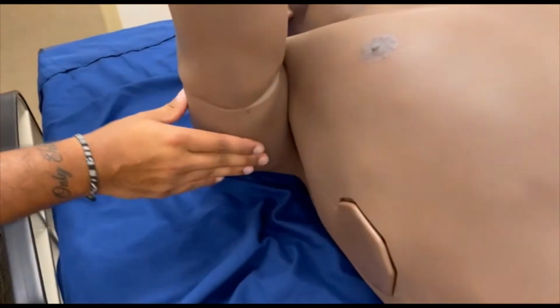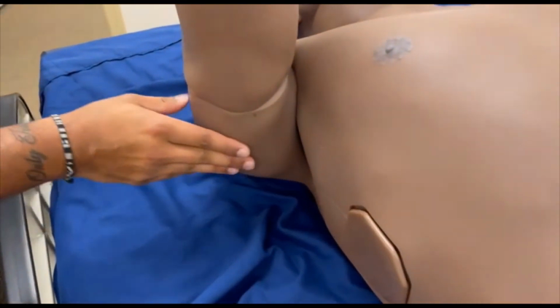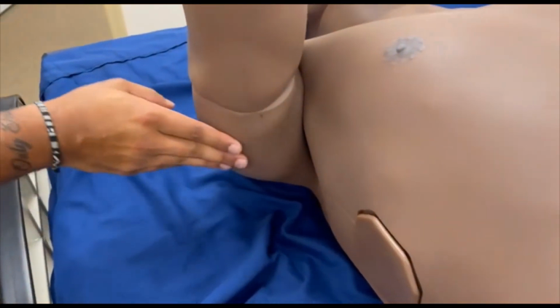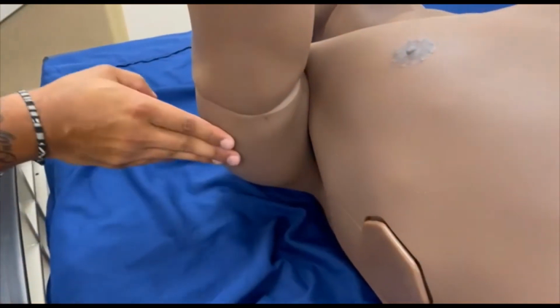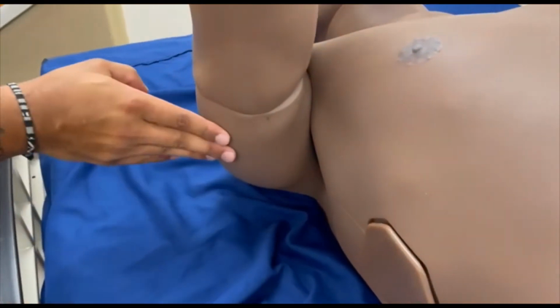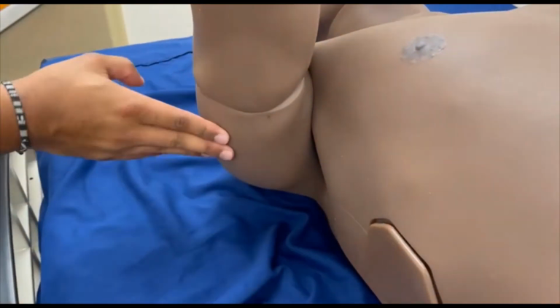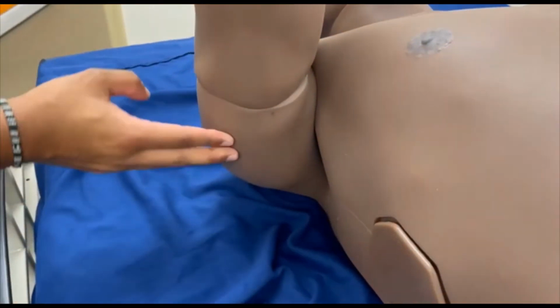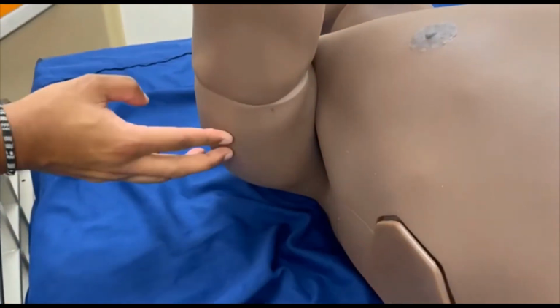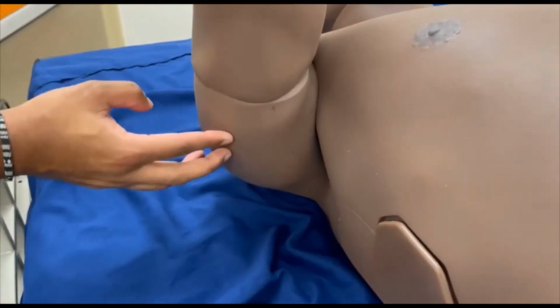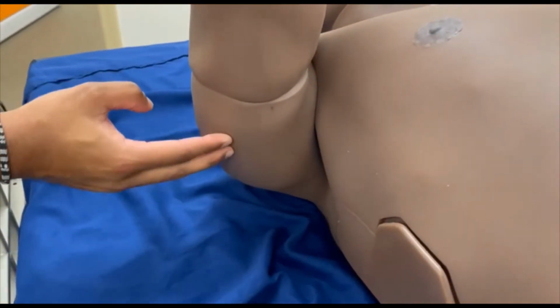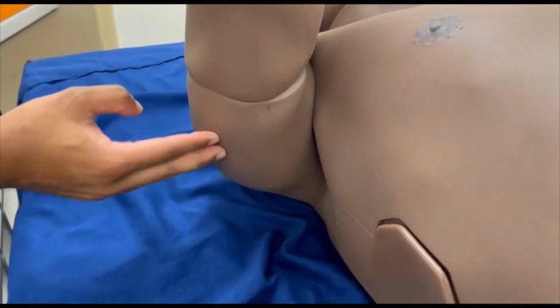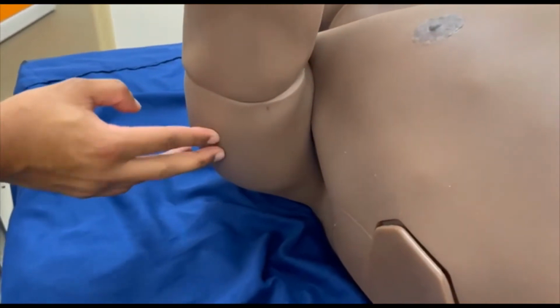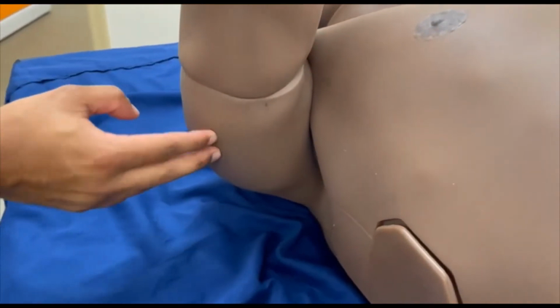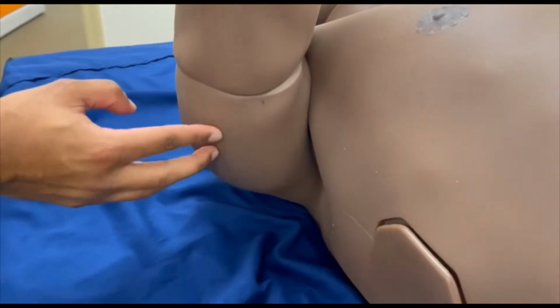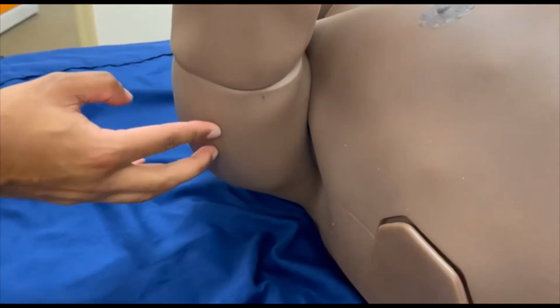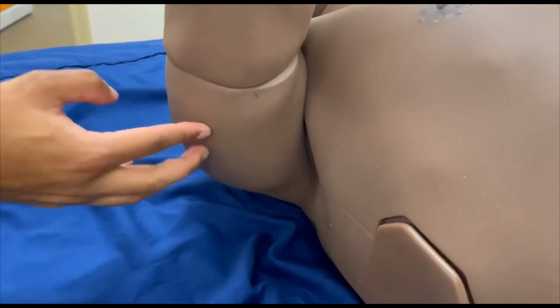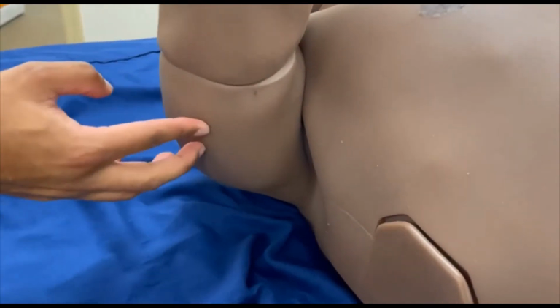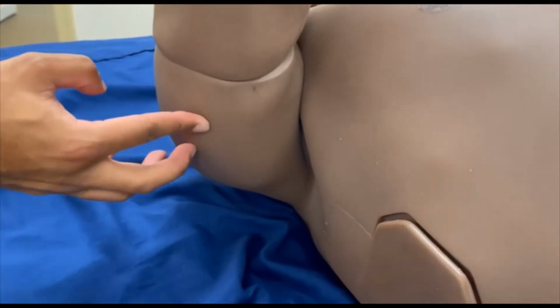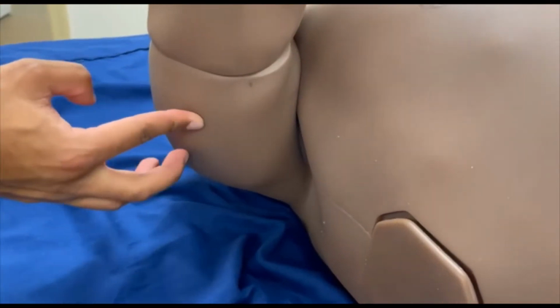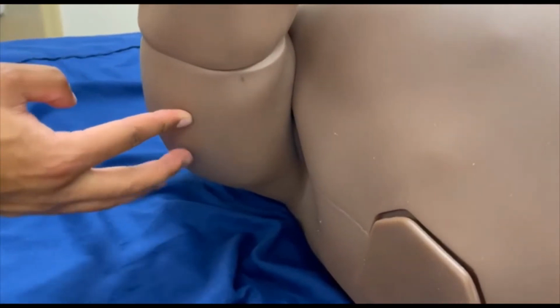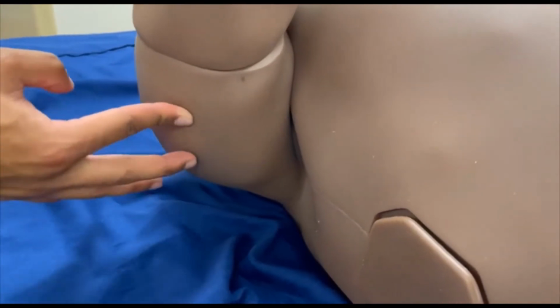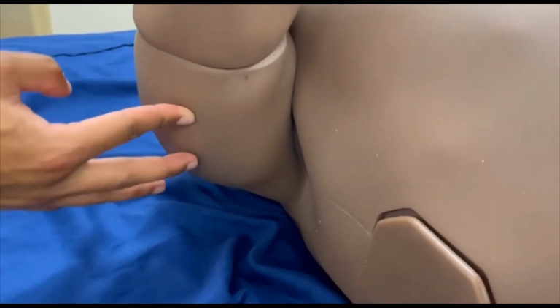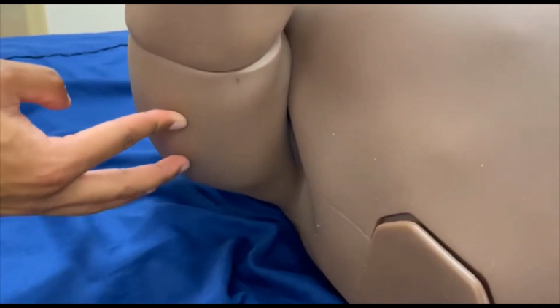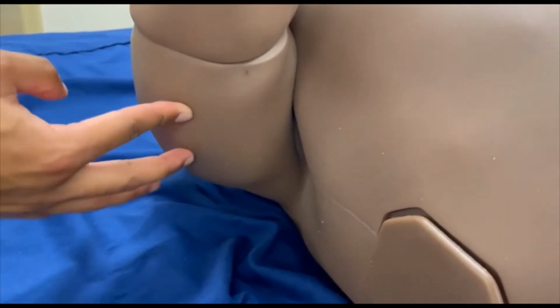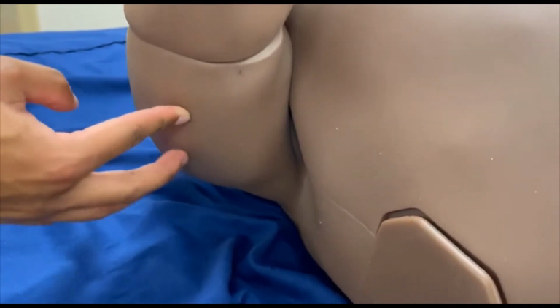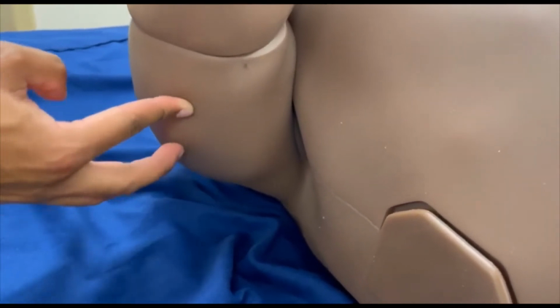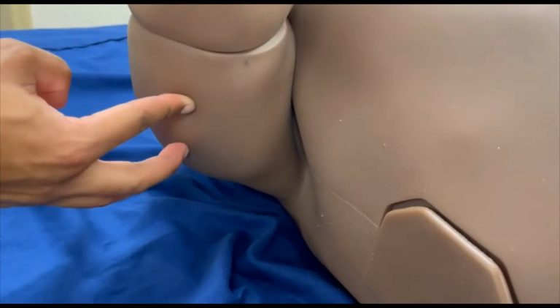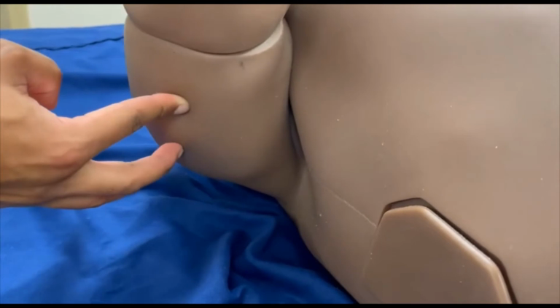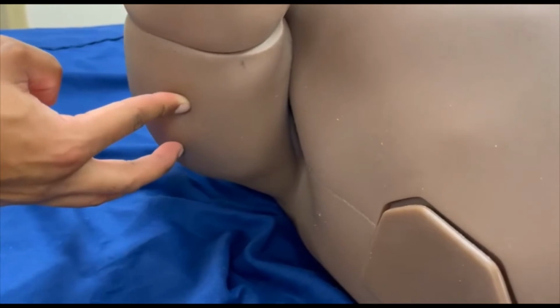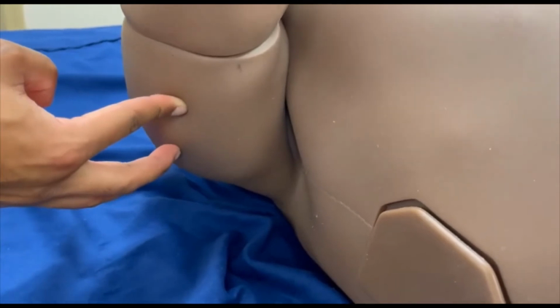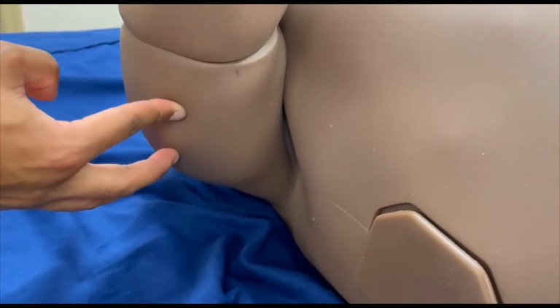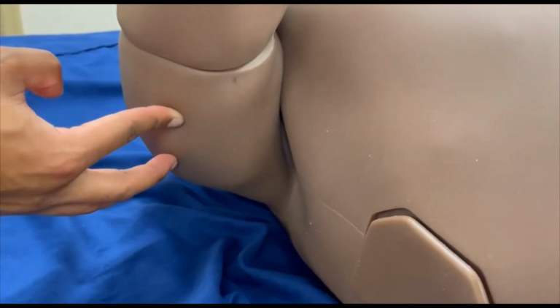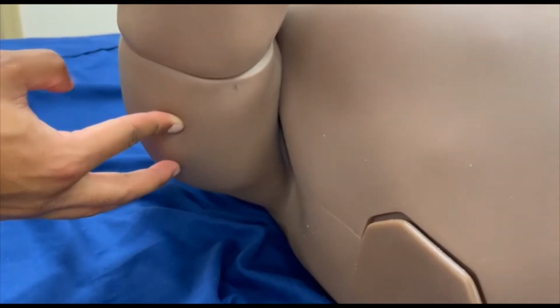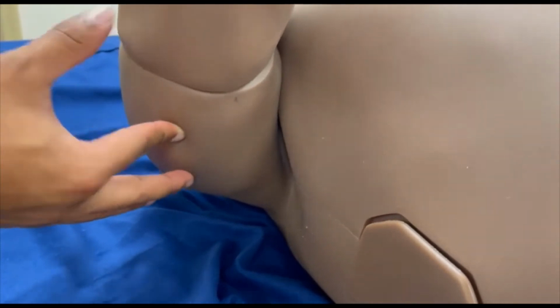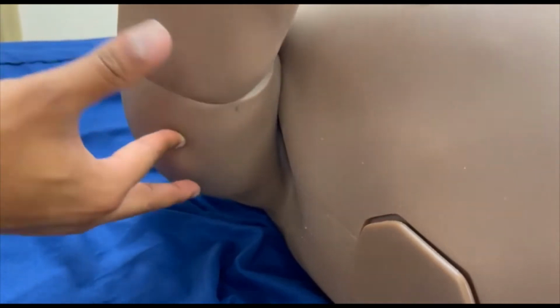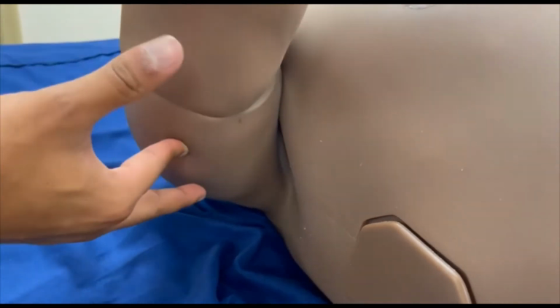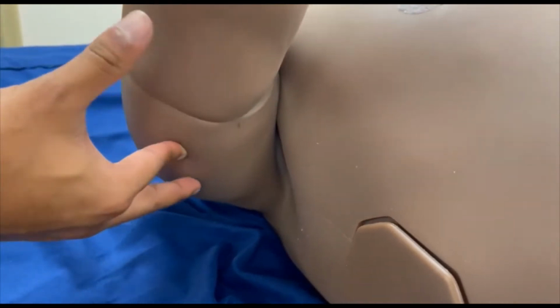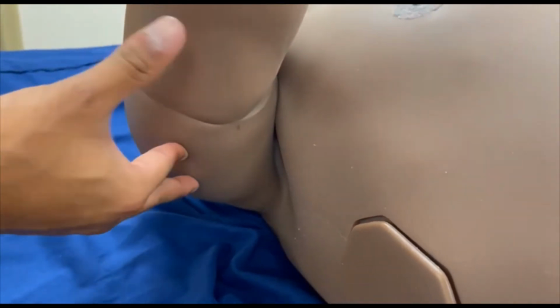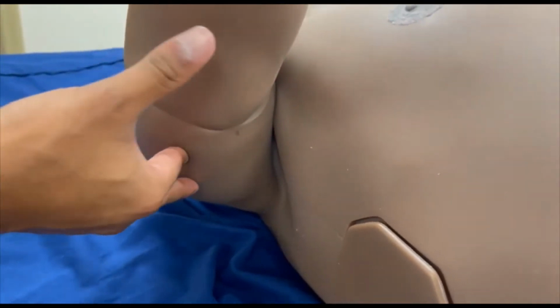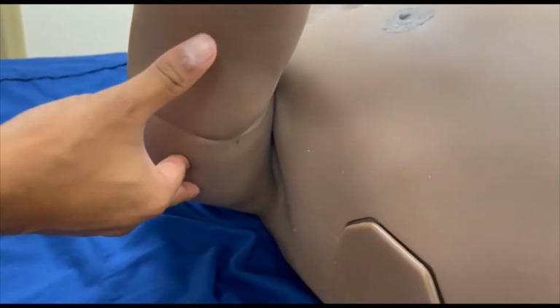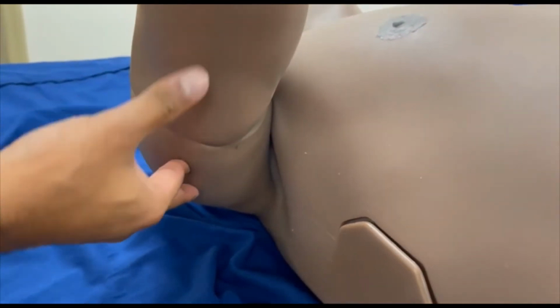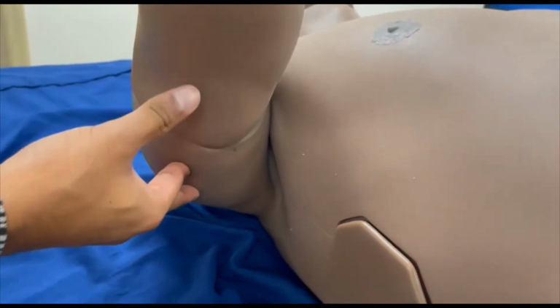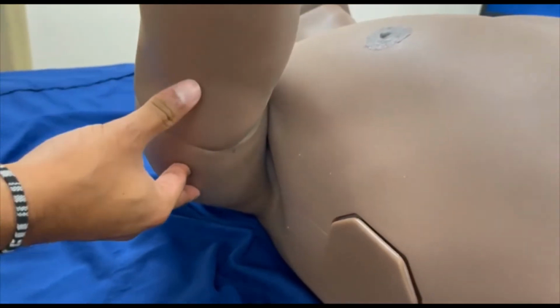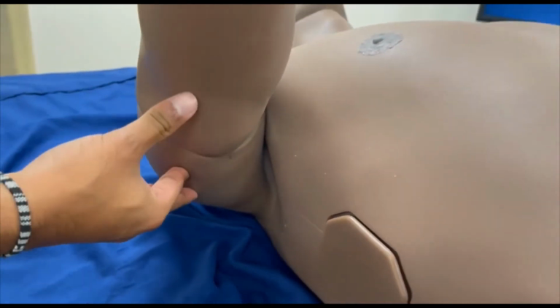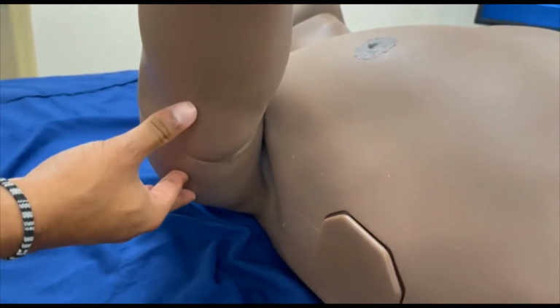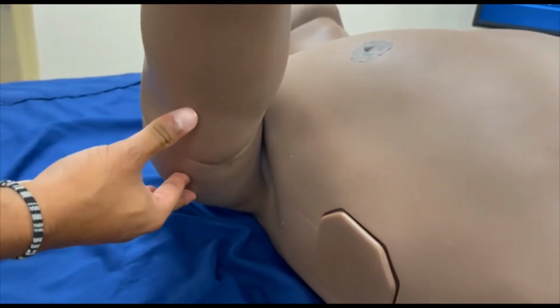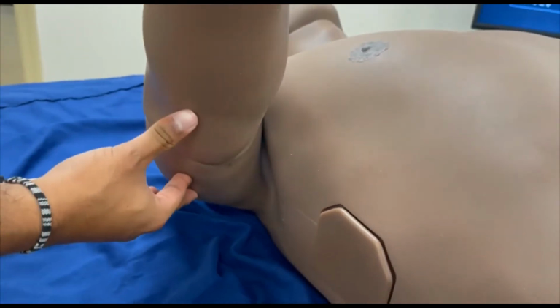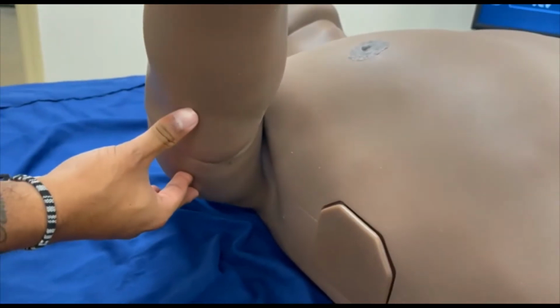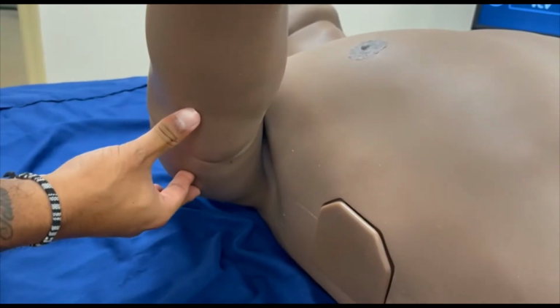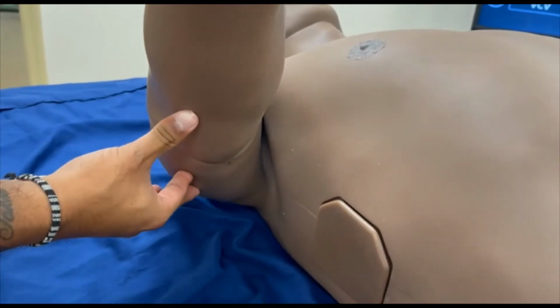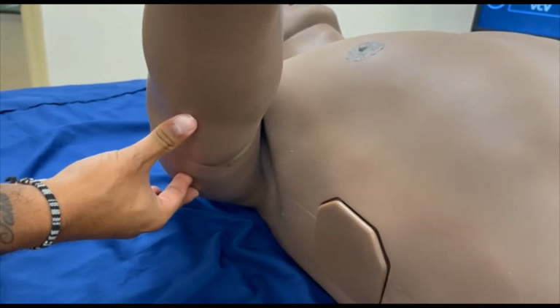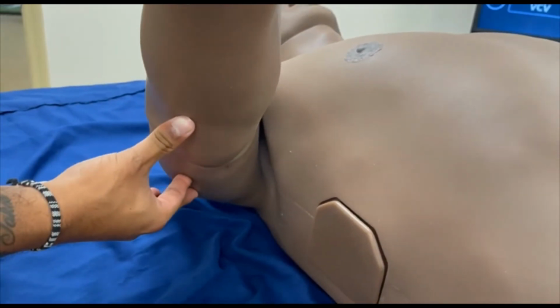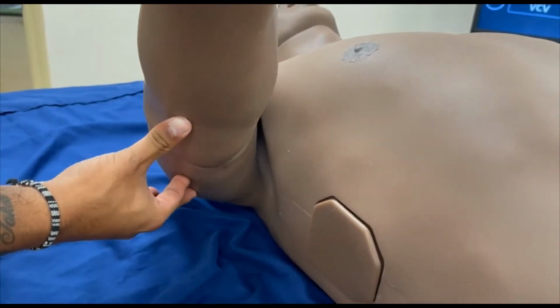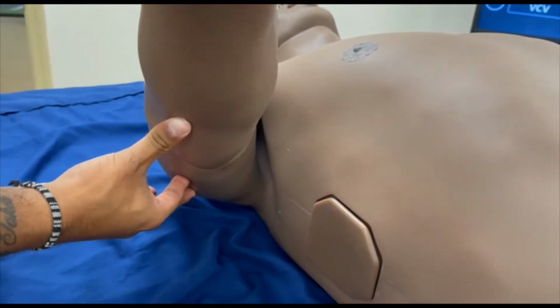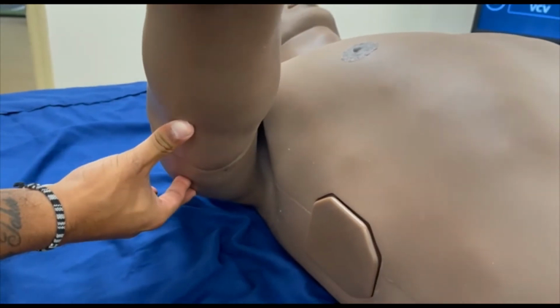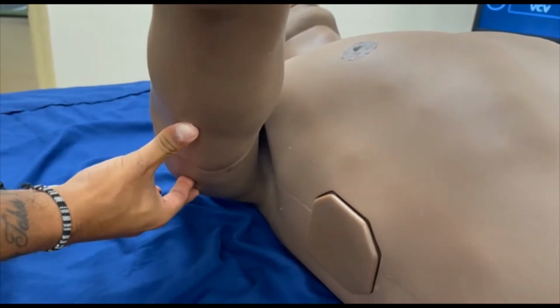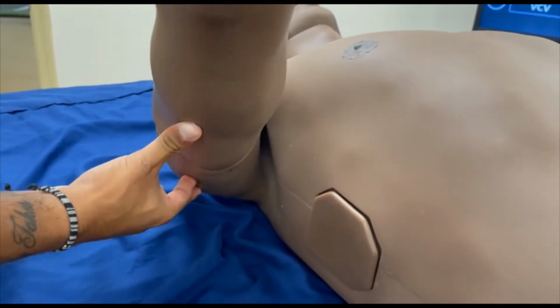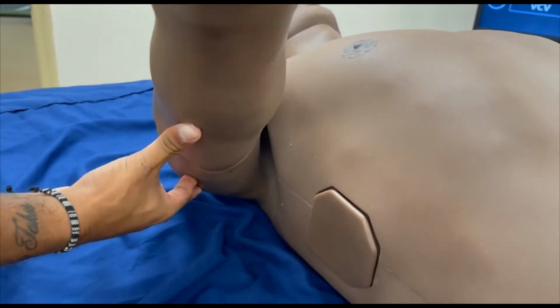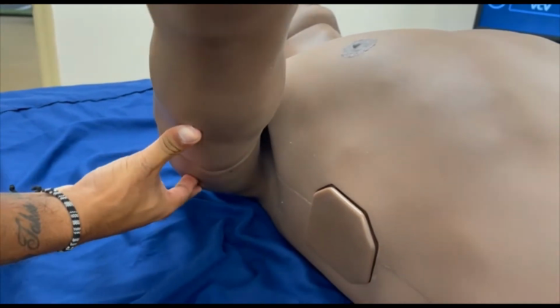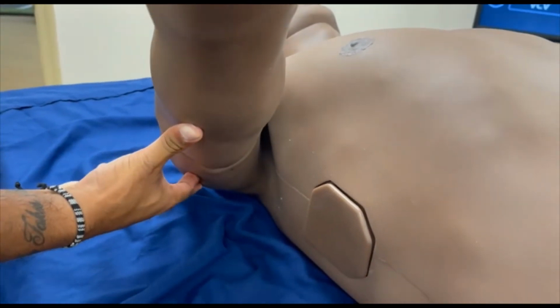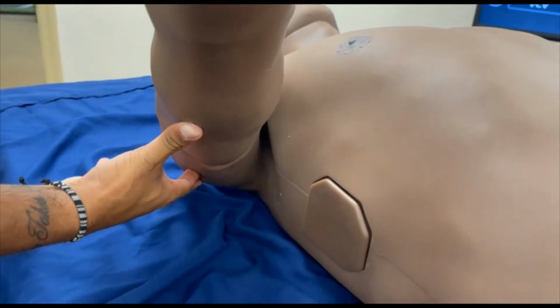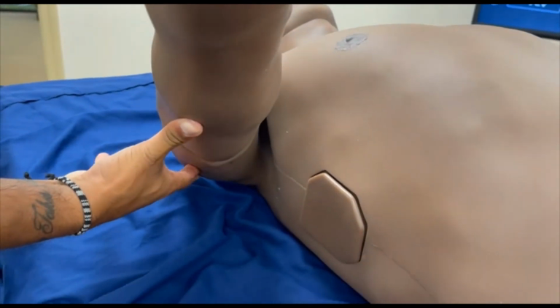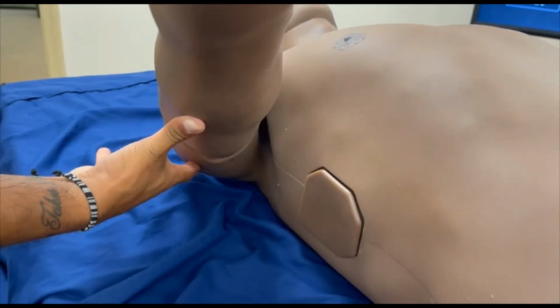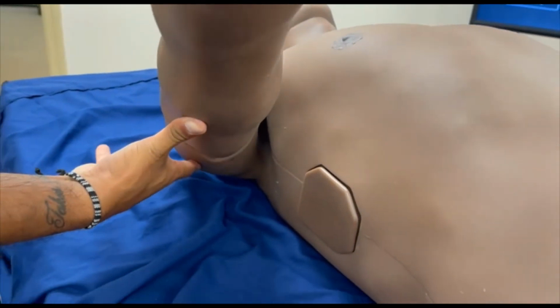For detachment, you will feel in the upper arm for a protrusion. It's a button, so press it and gently slide the arm out.